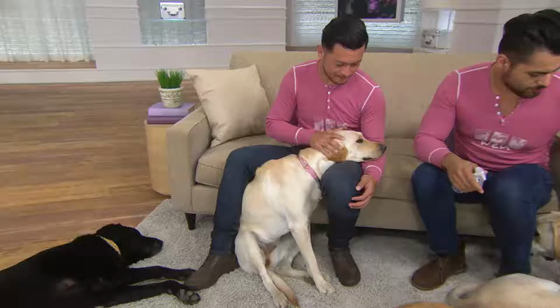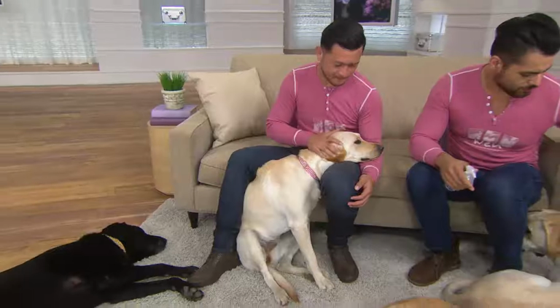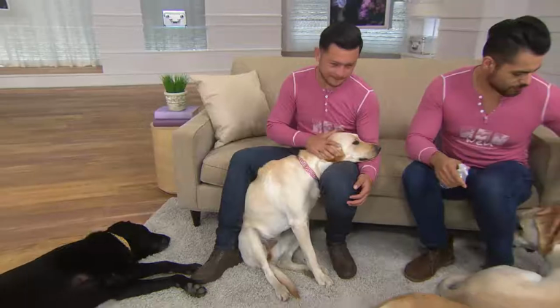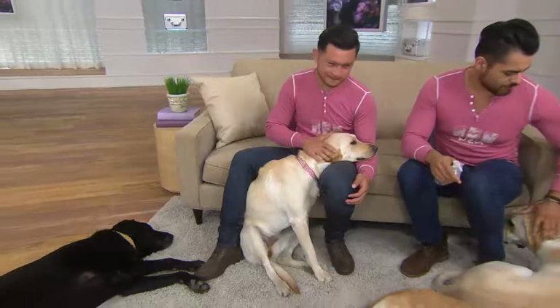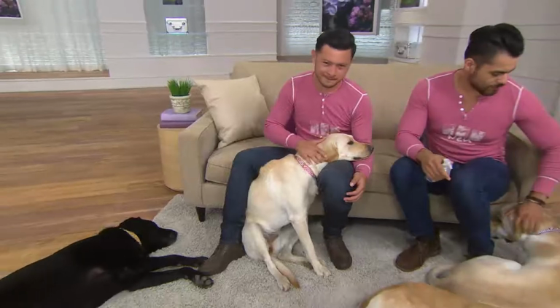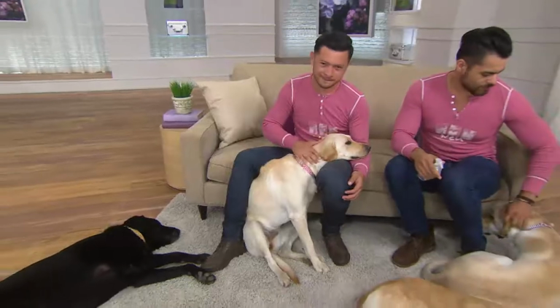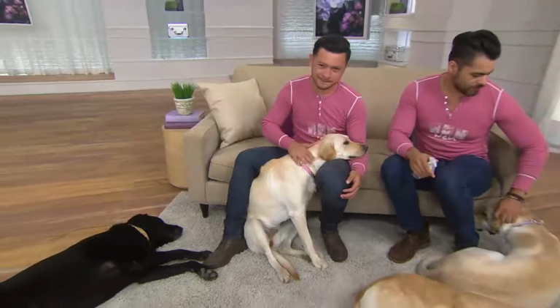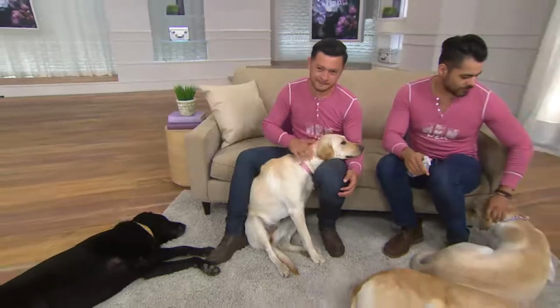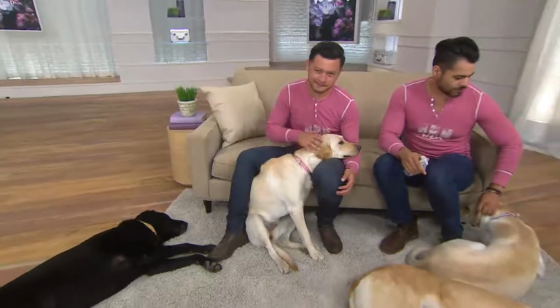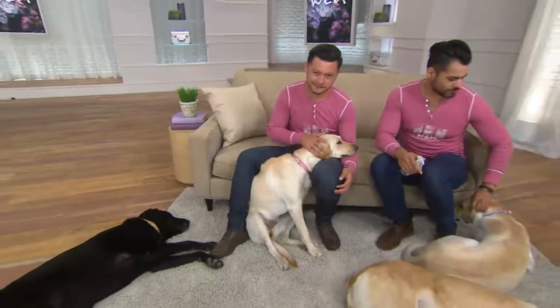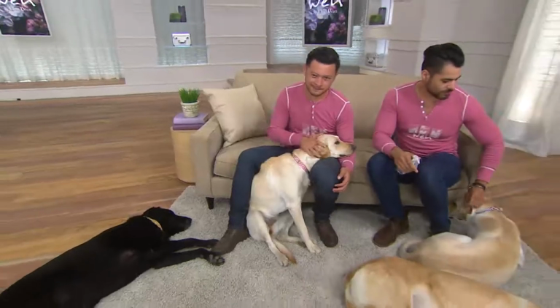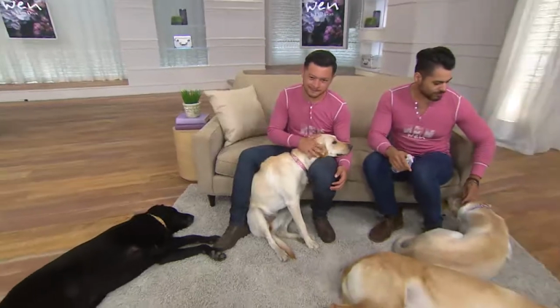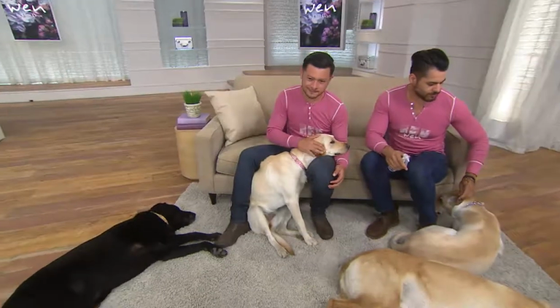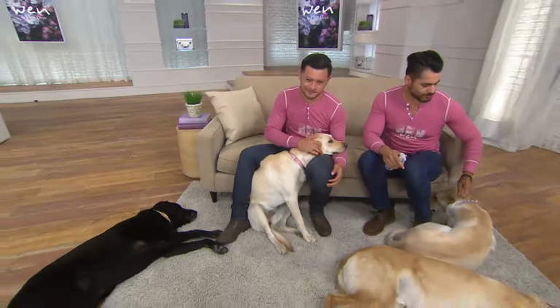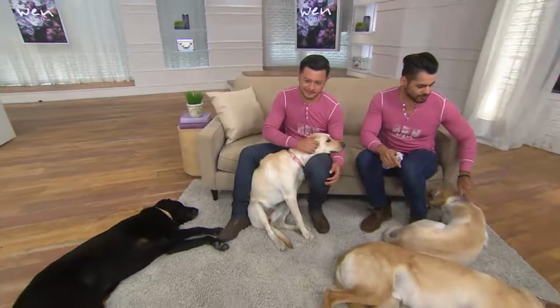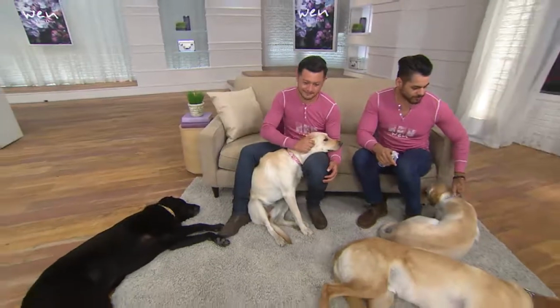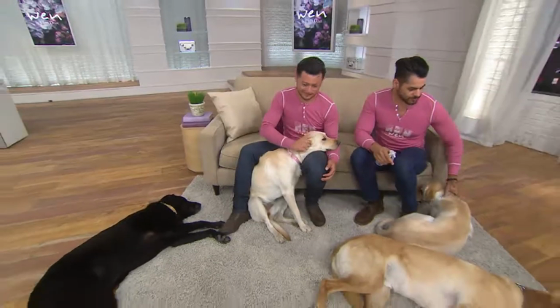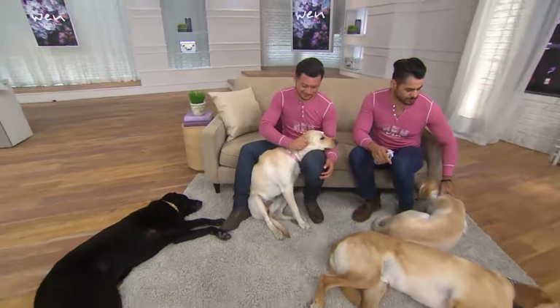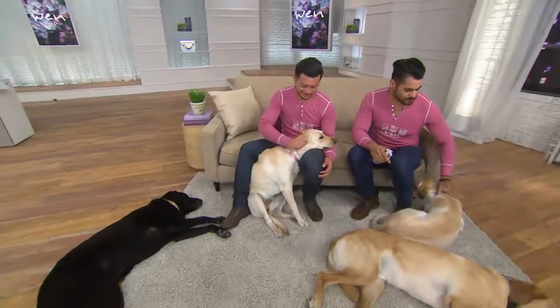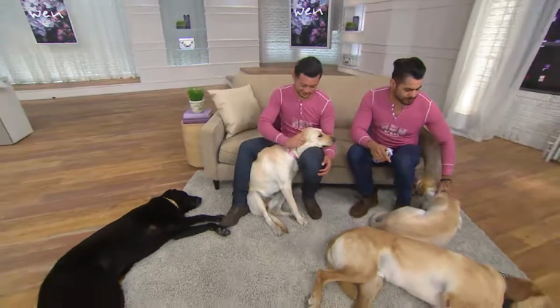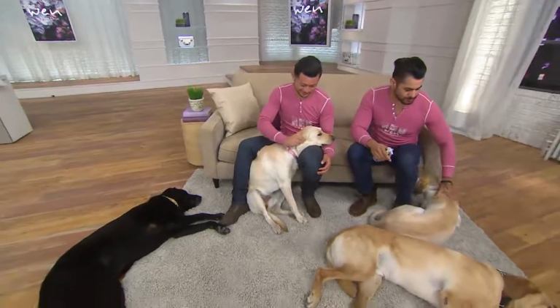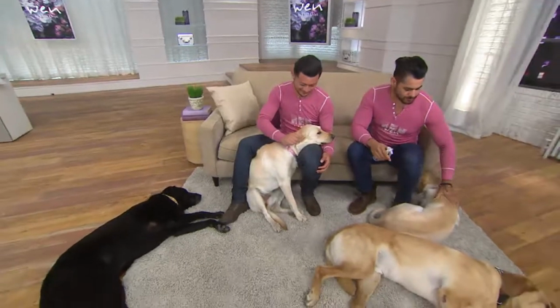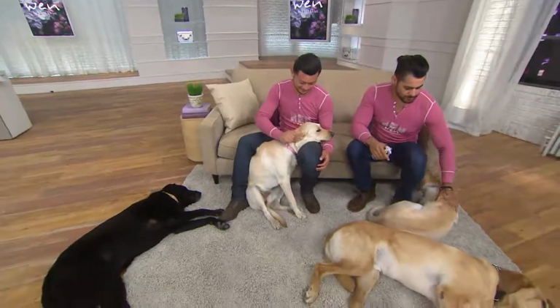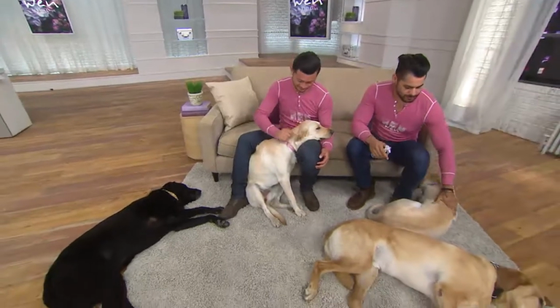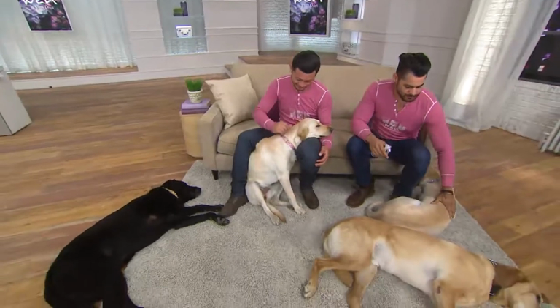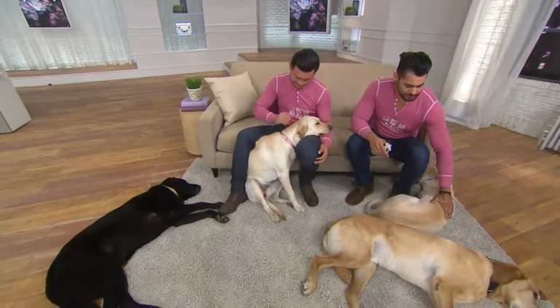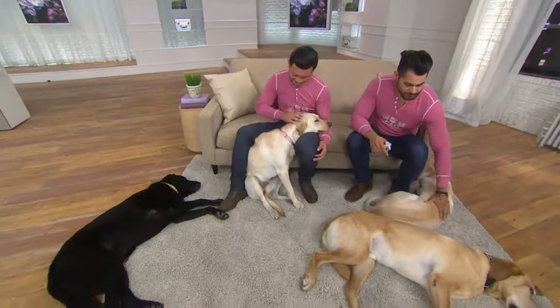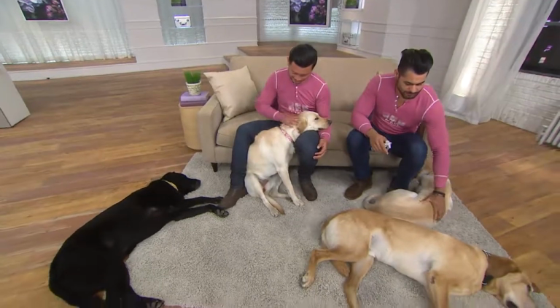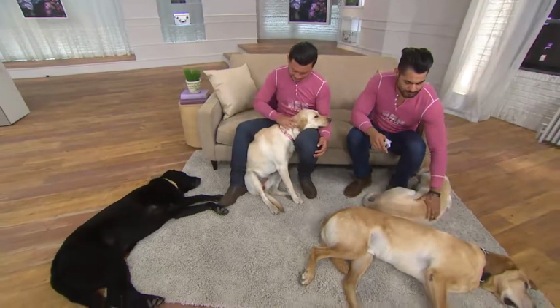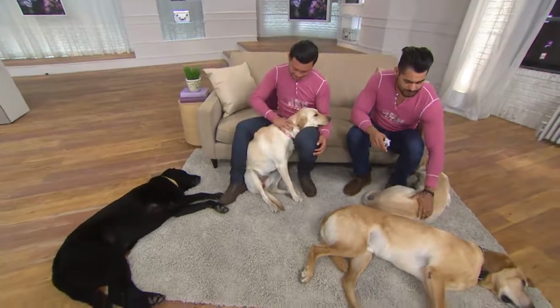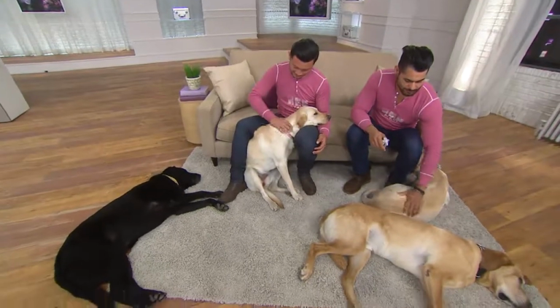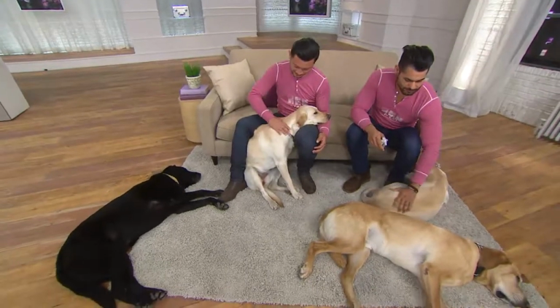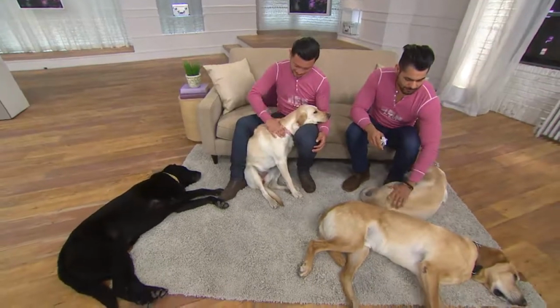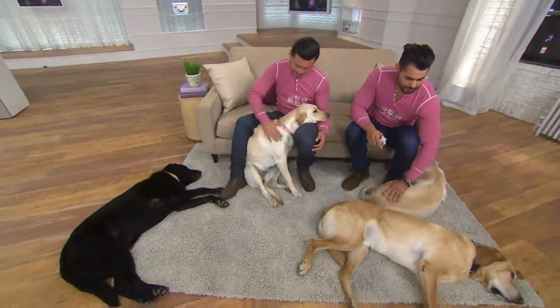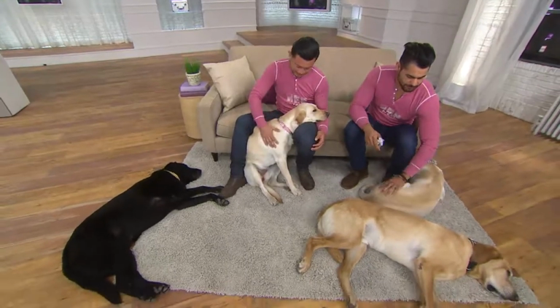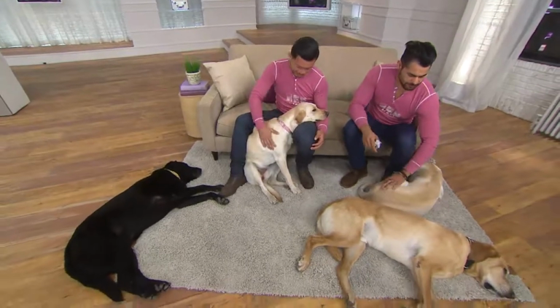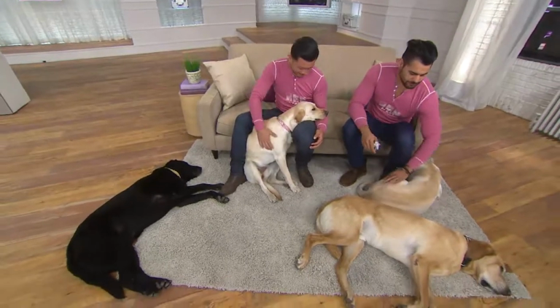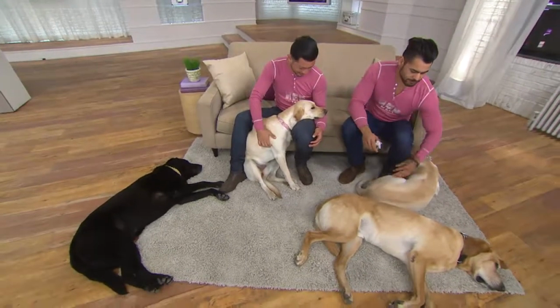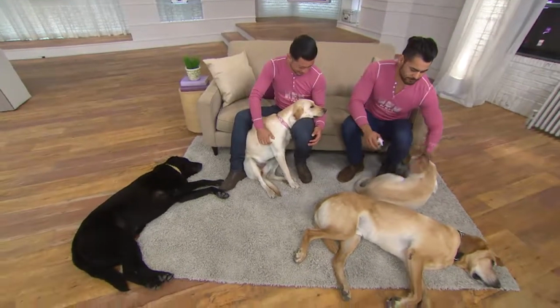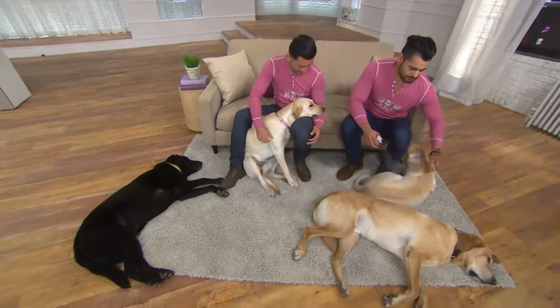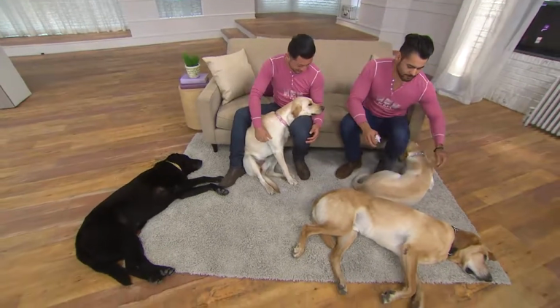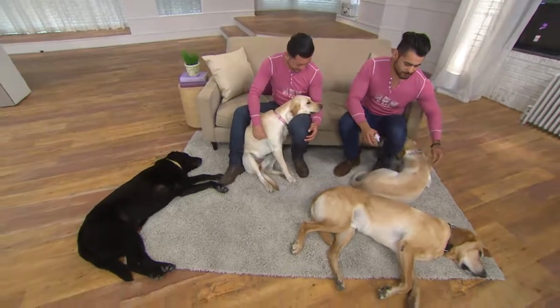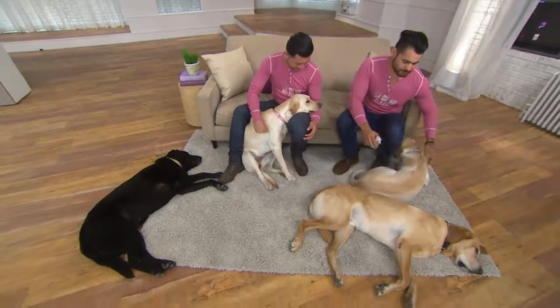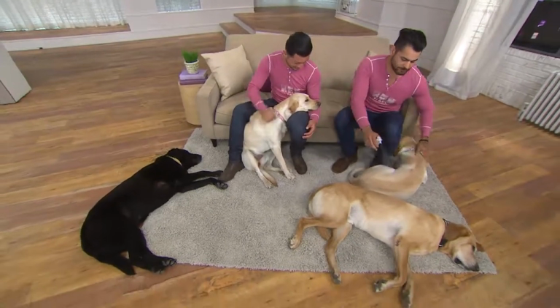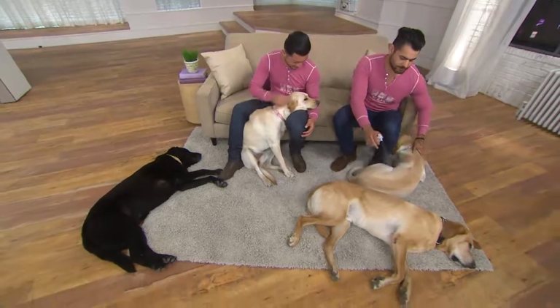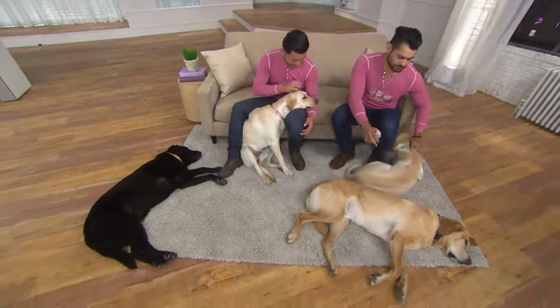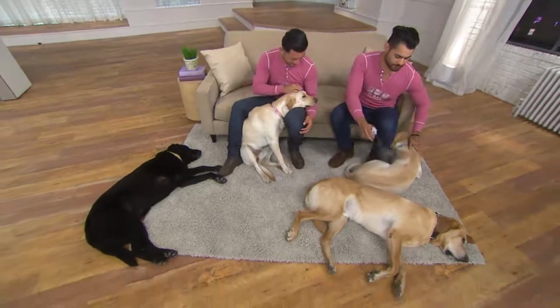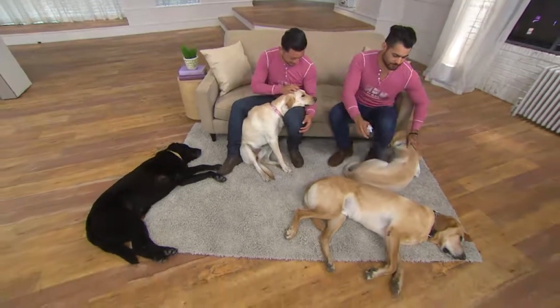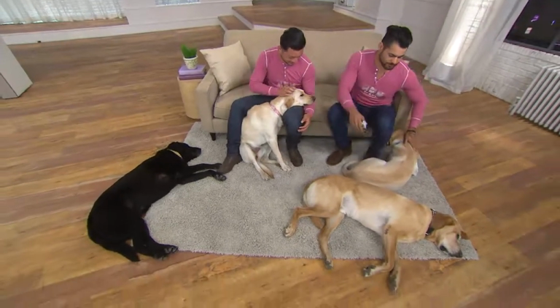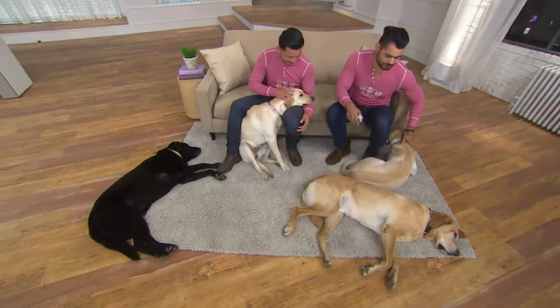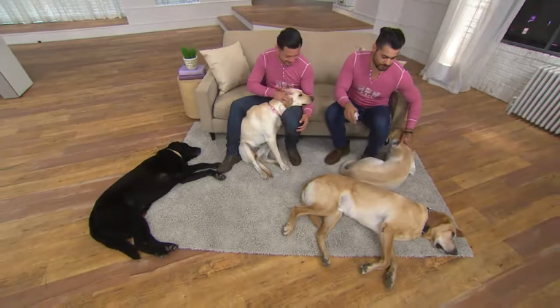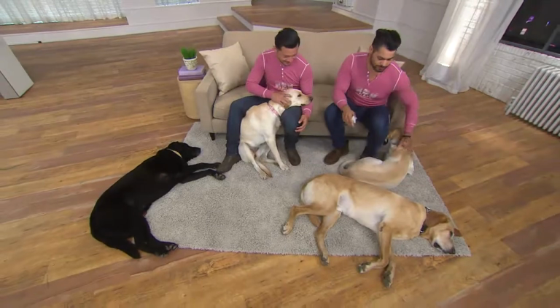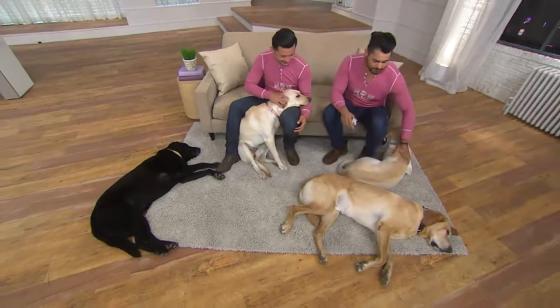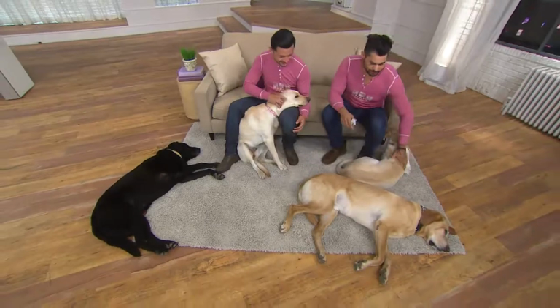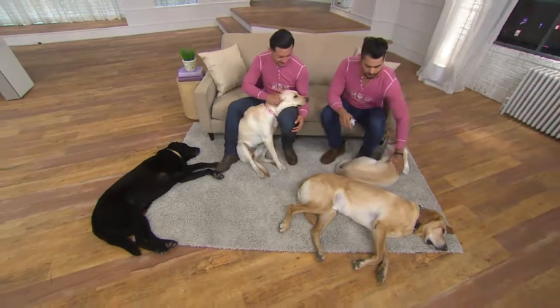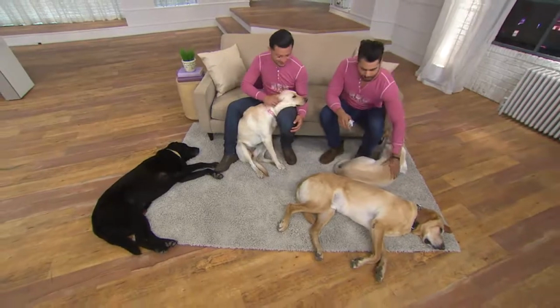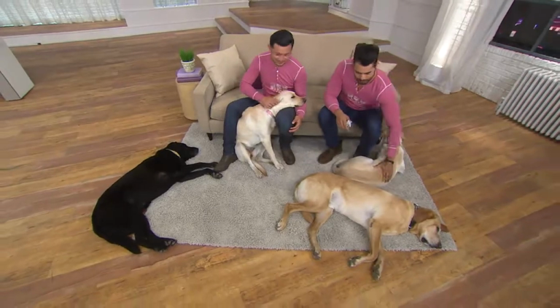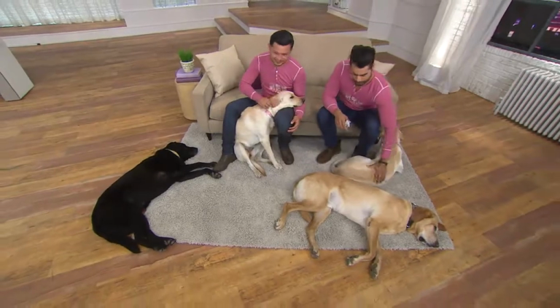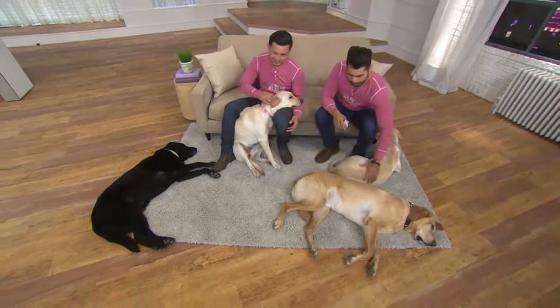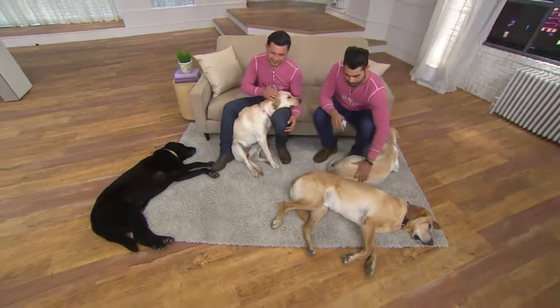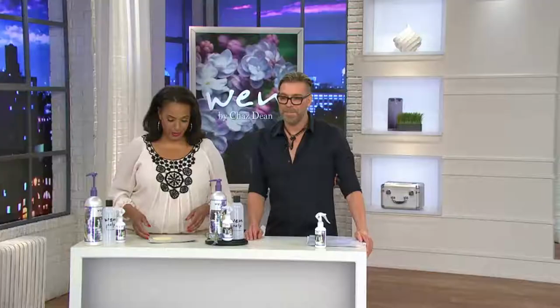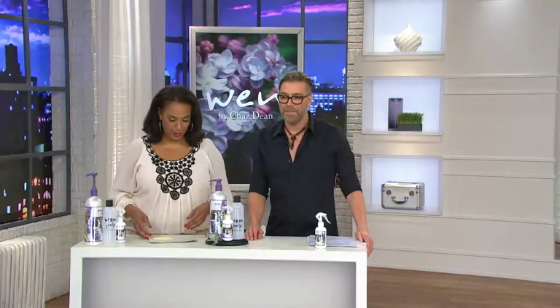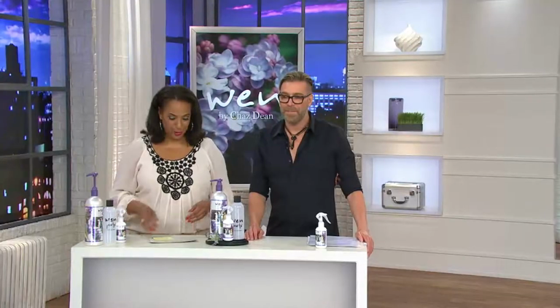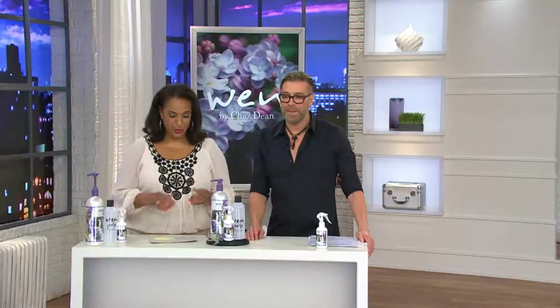Sweet! They went on a long hike today. They're like, we are tuckered out. They're gorgeous. They're absolutely gorgeous.